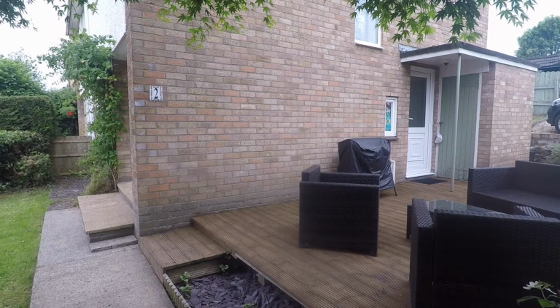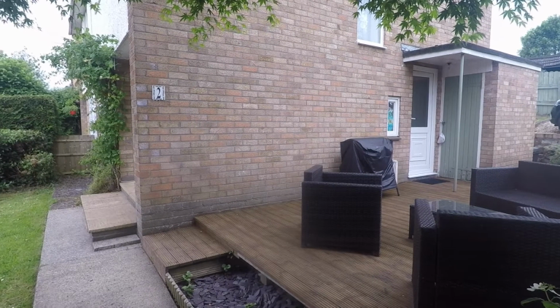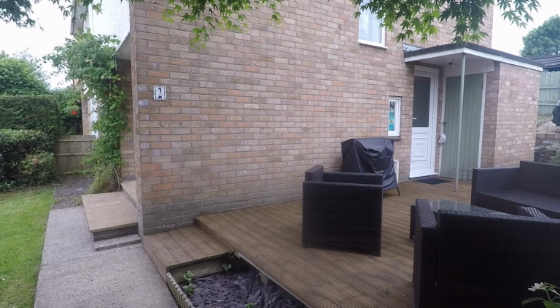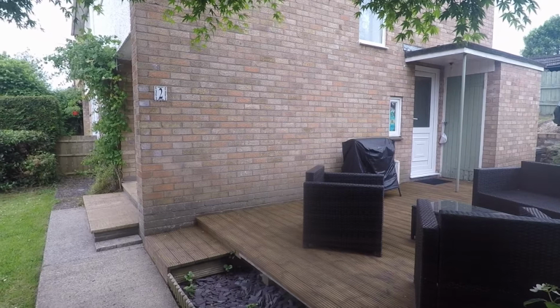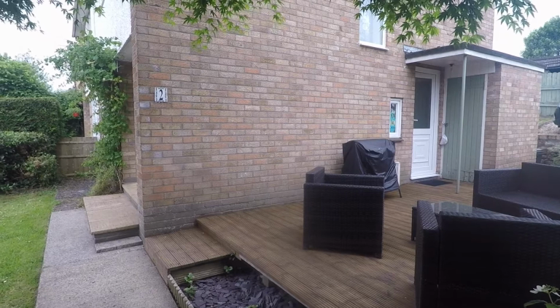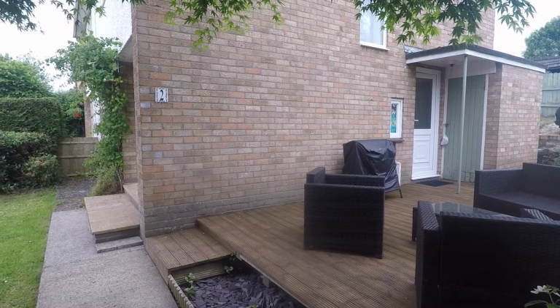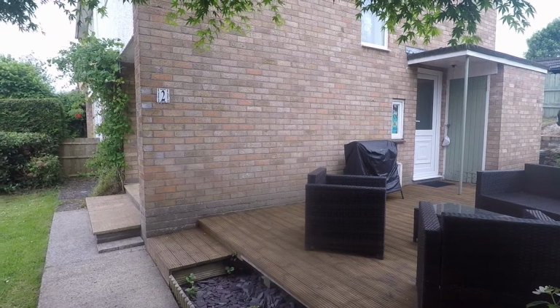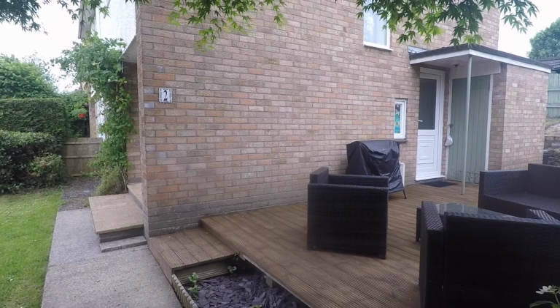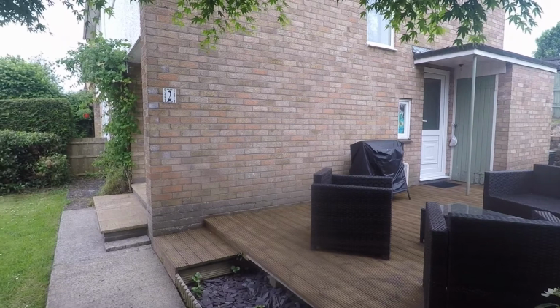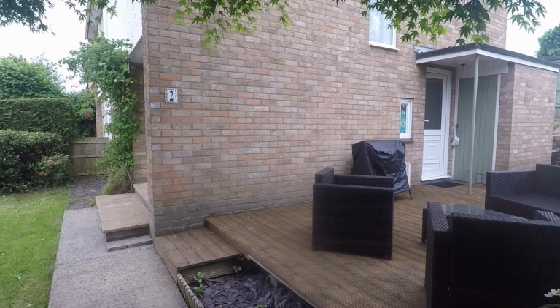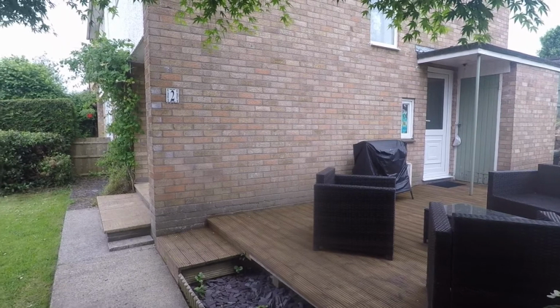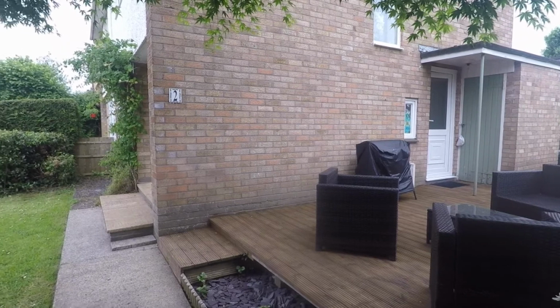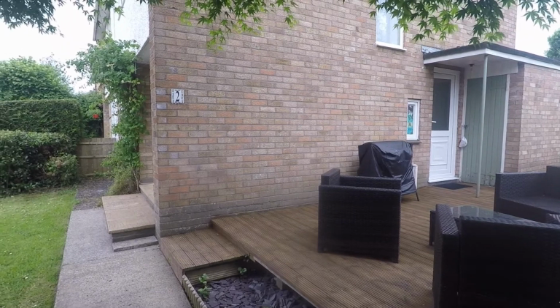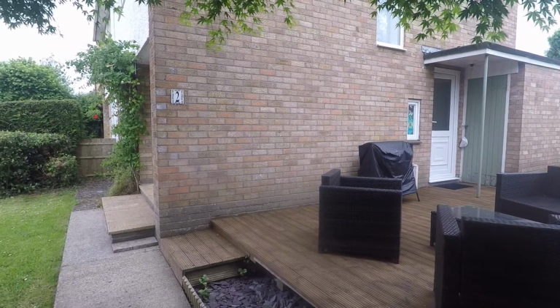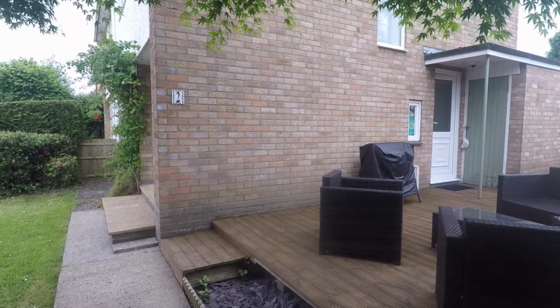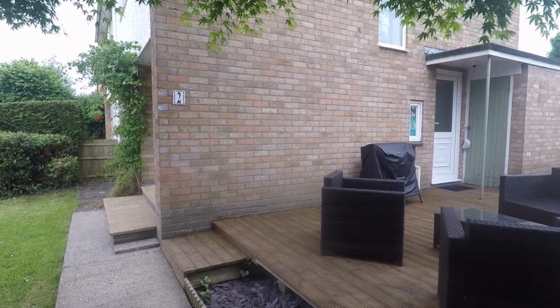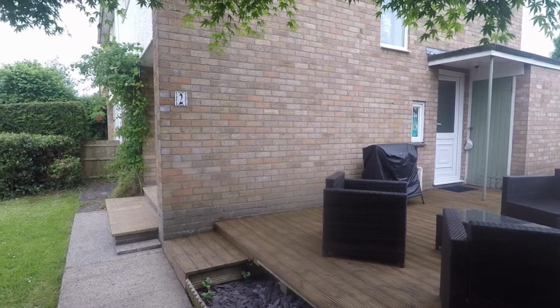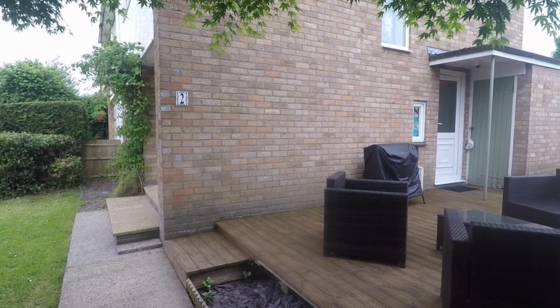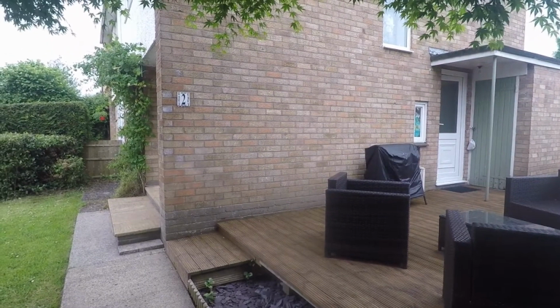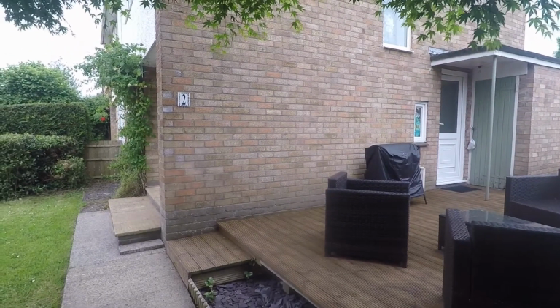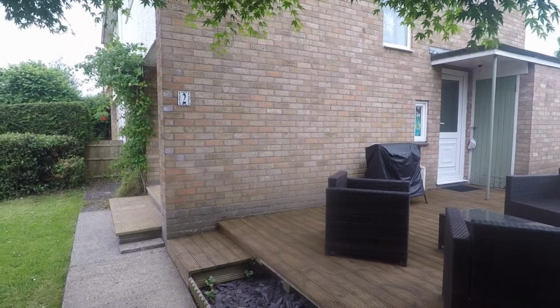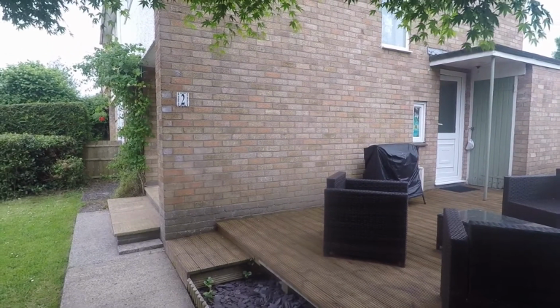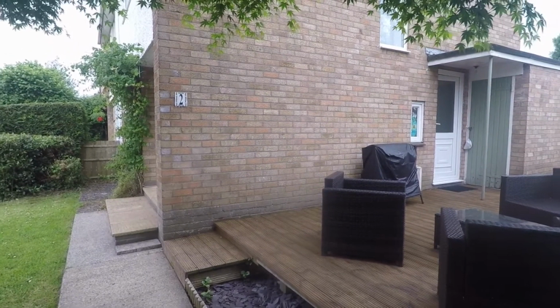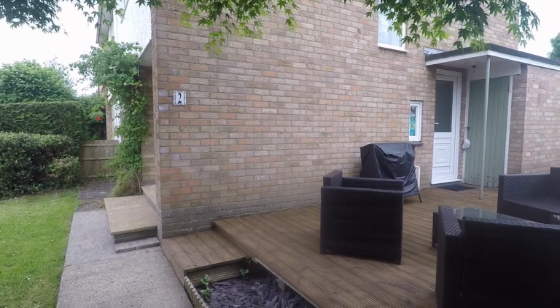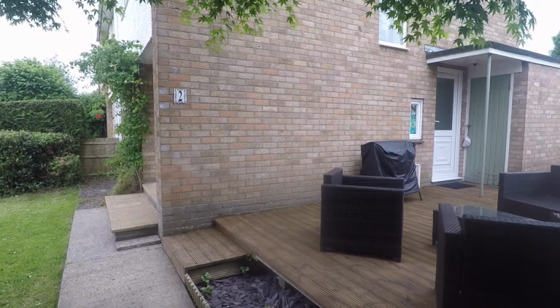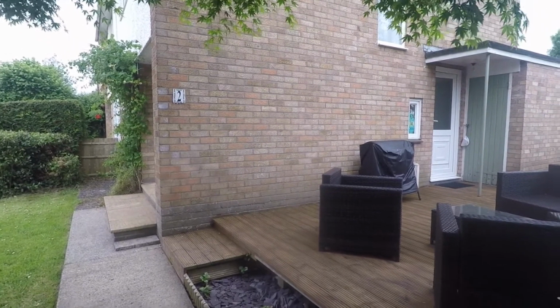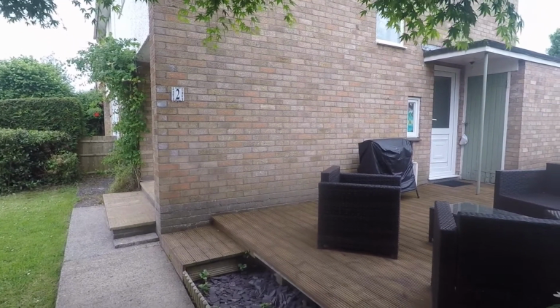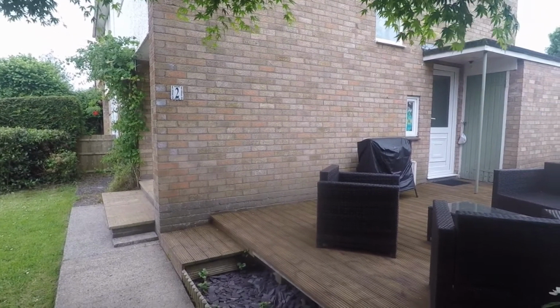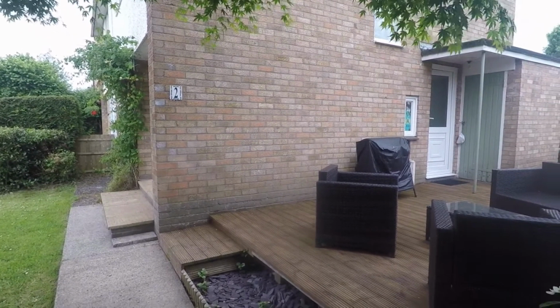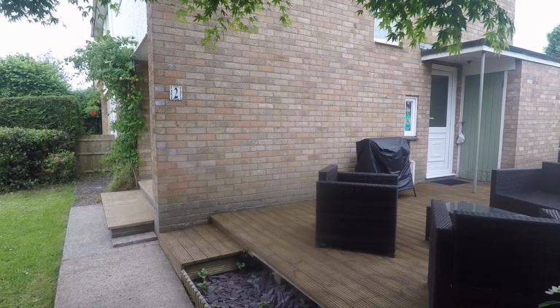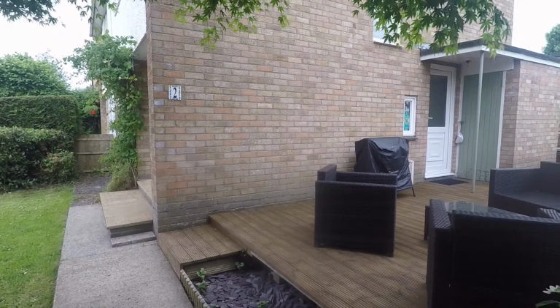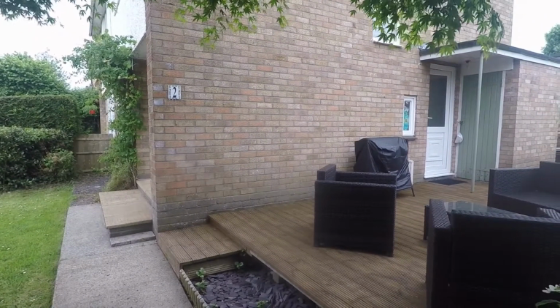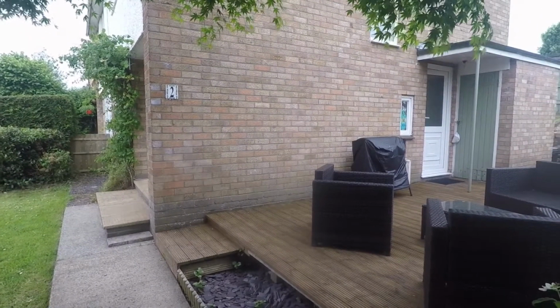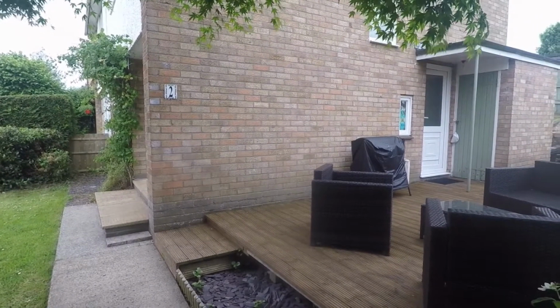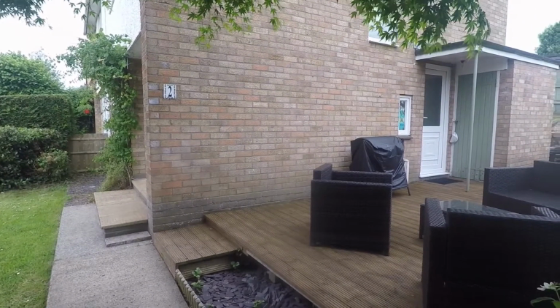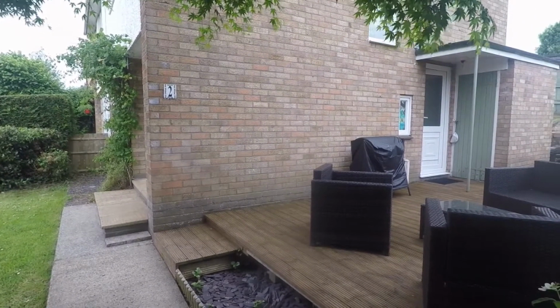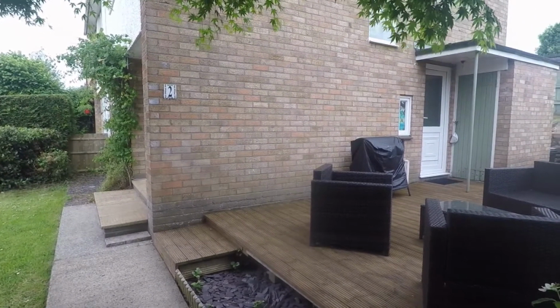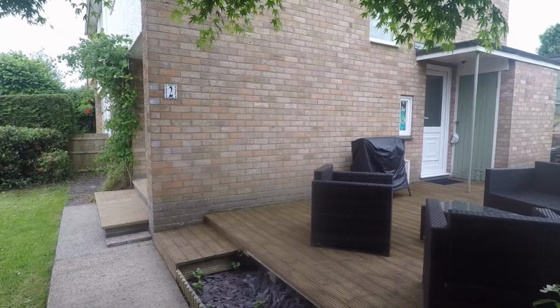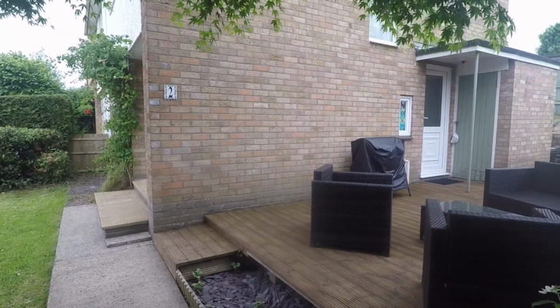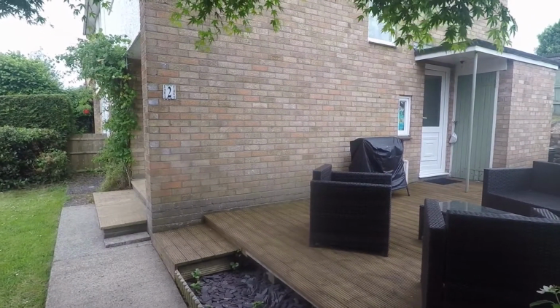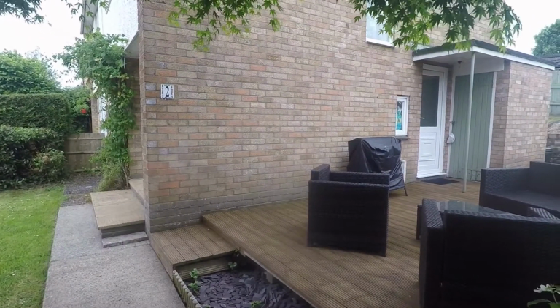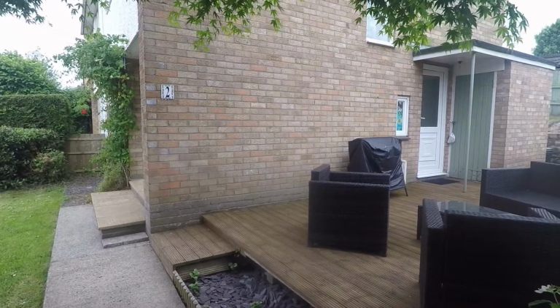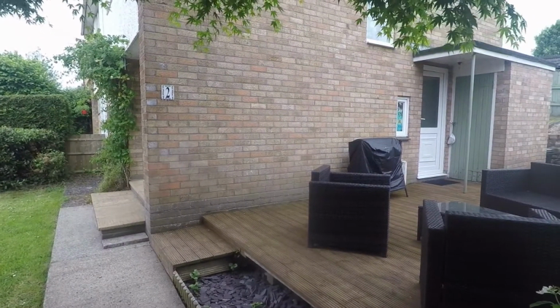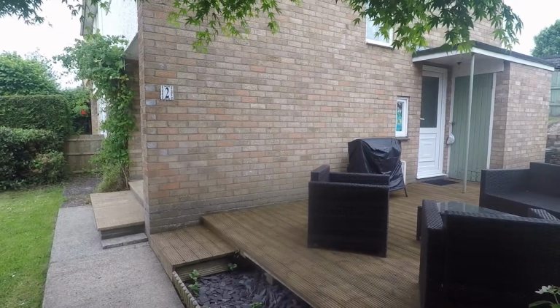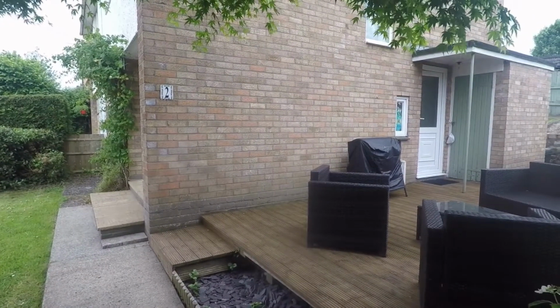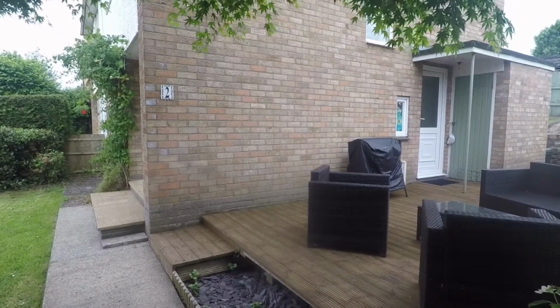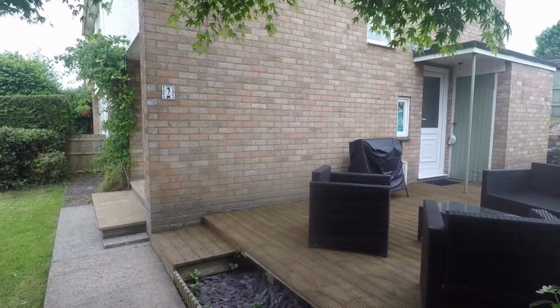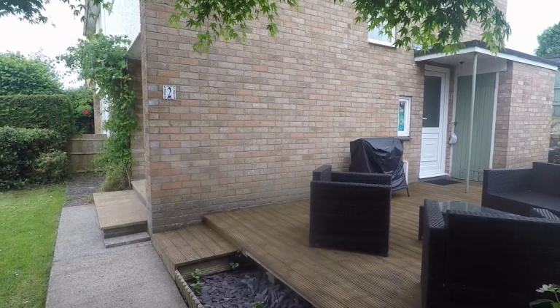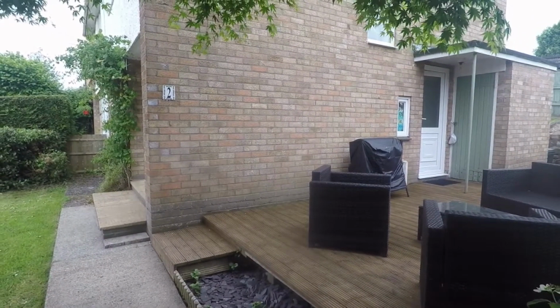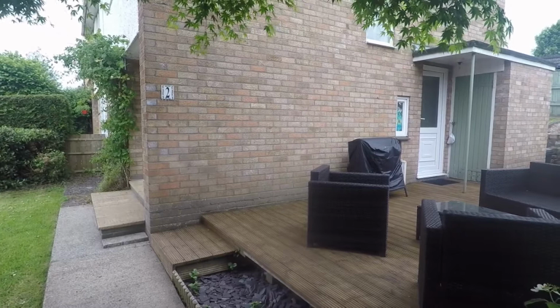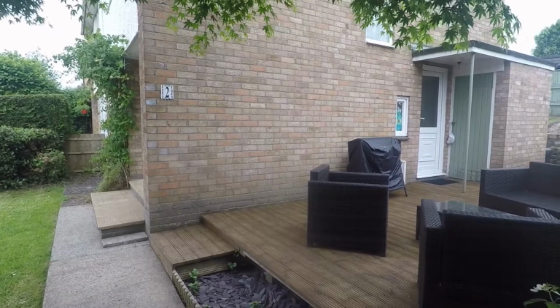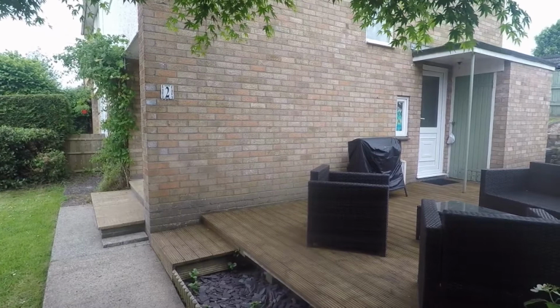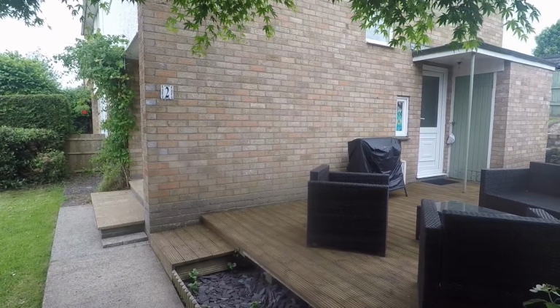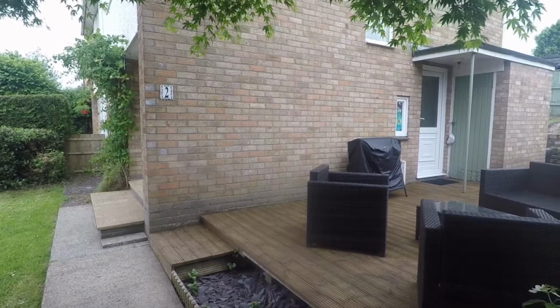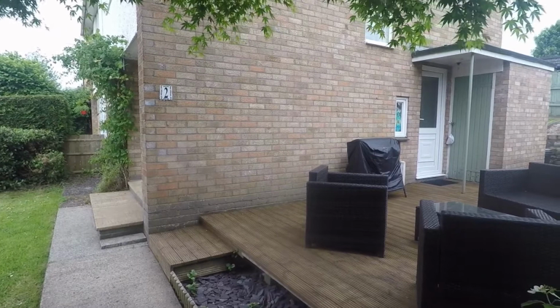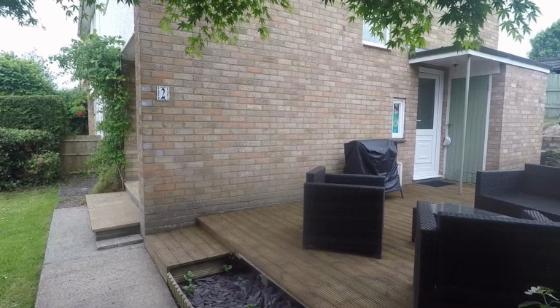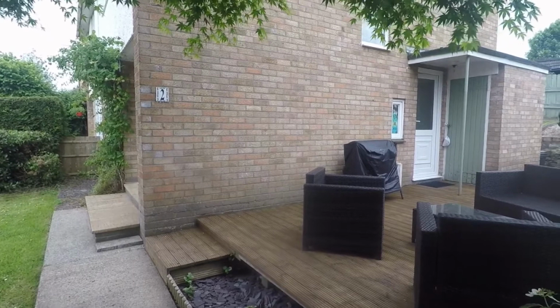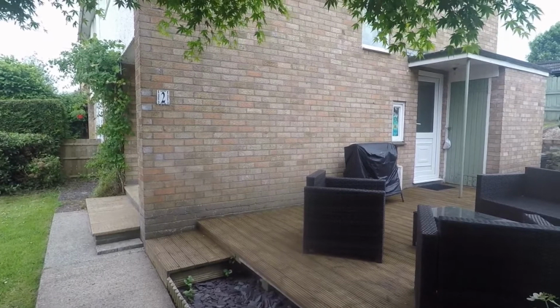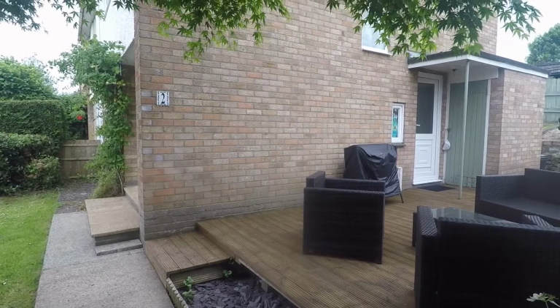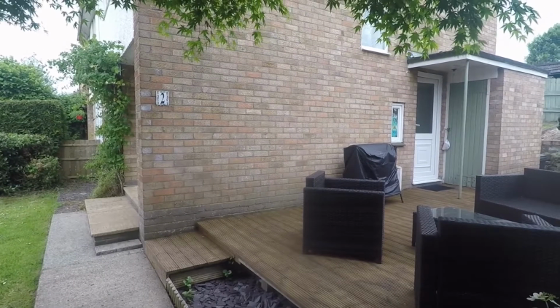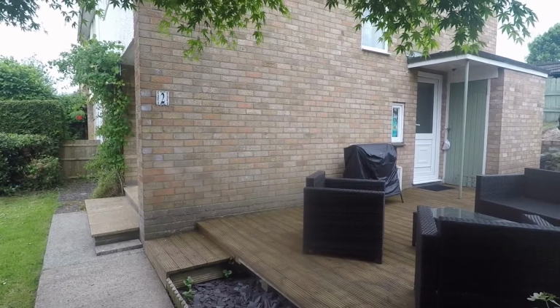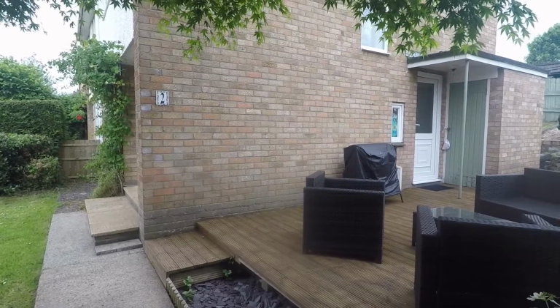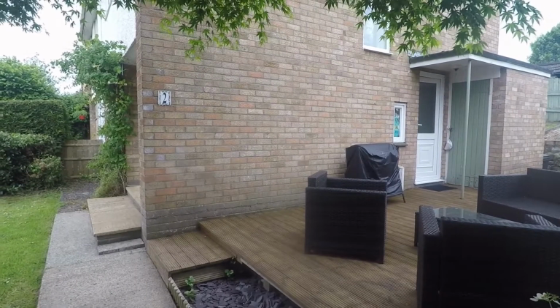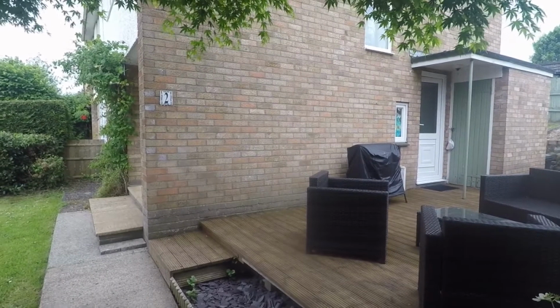Welcome to this Pink Moon video tour of this three bedroom semi-detached property situated on Bryn Hoodford Close in Little Mill.